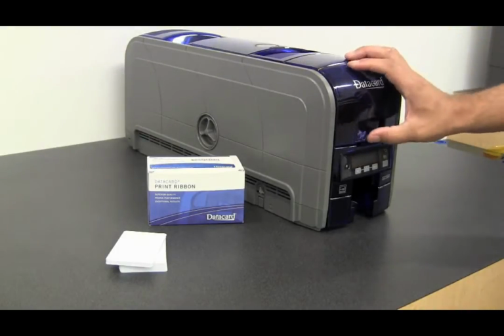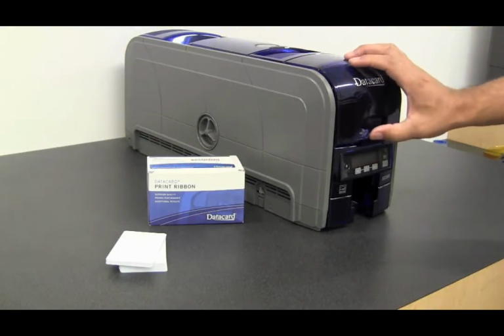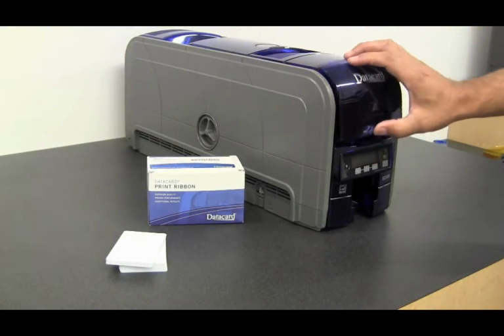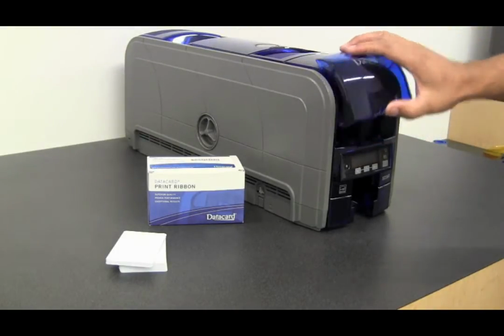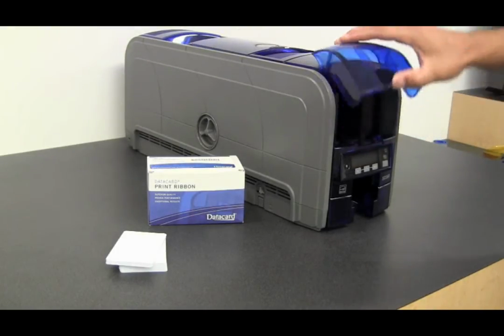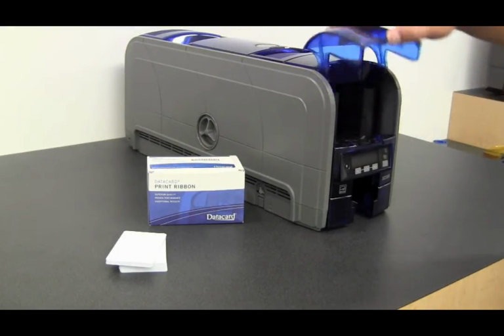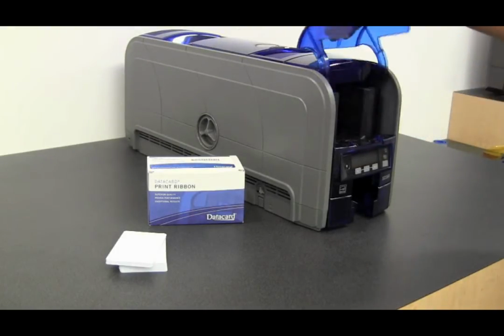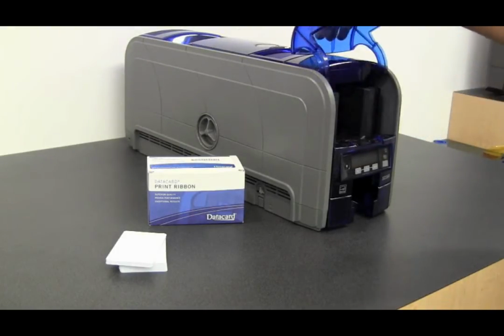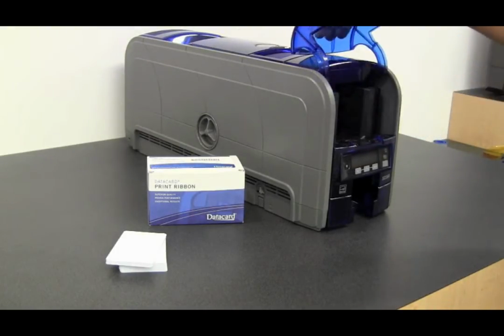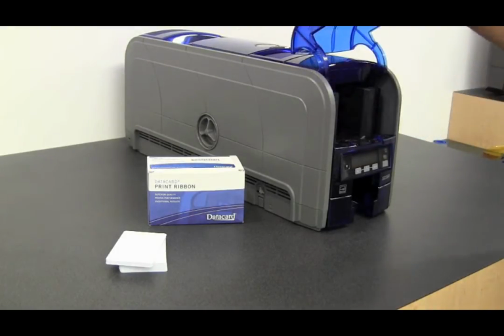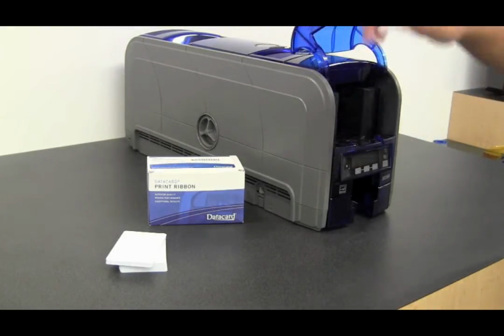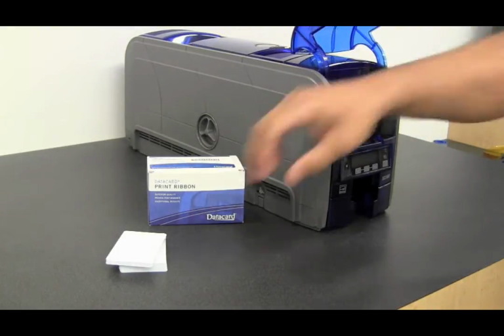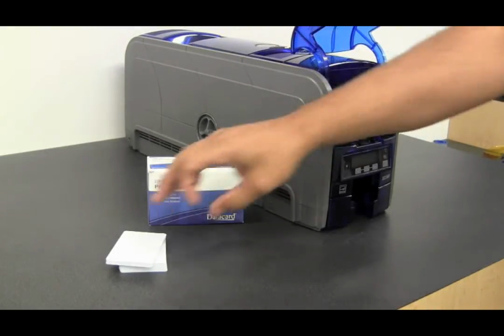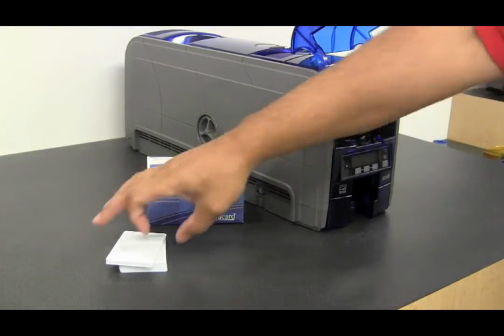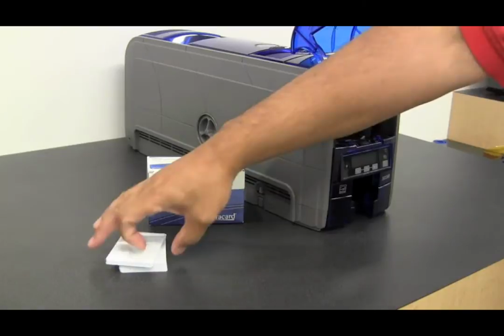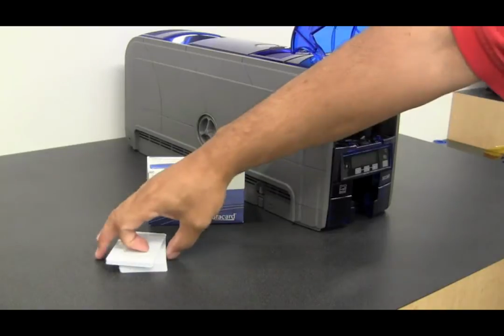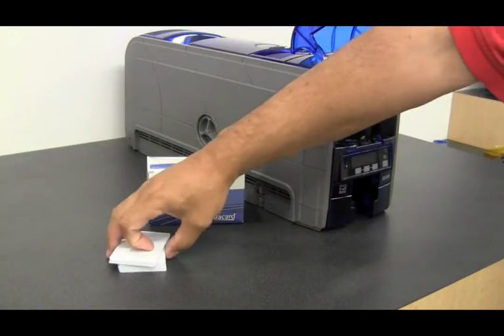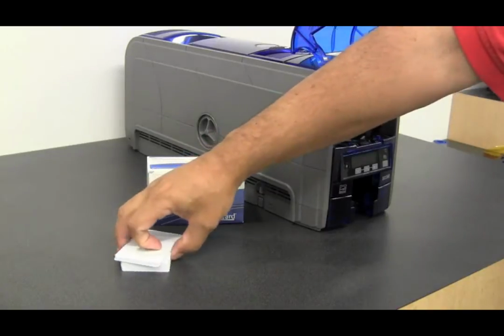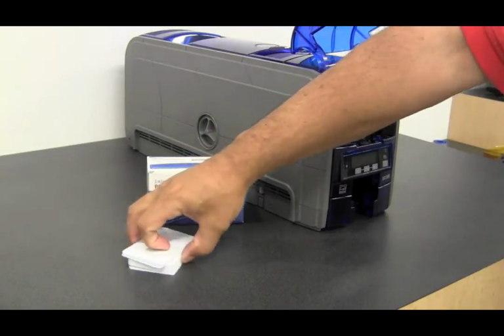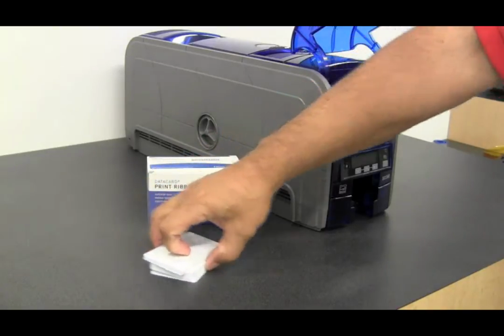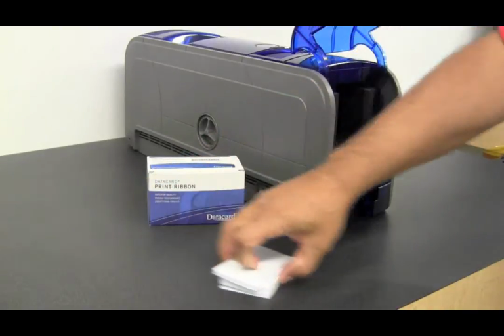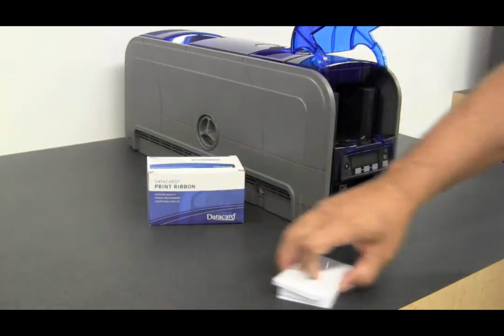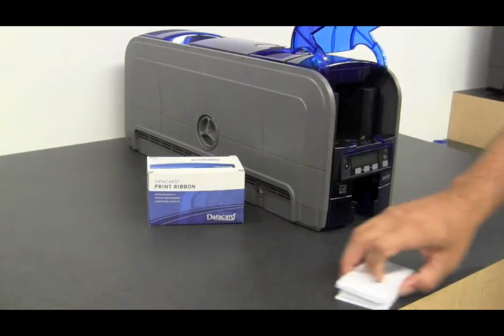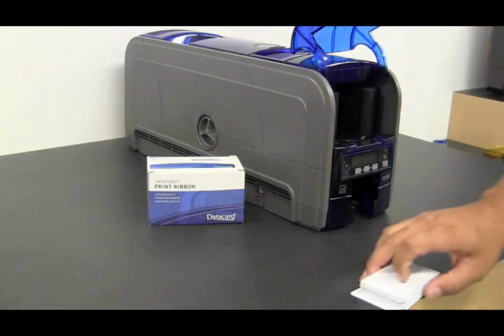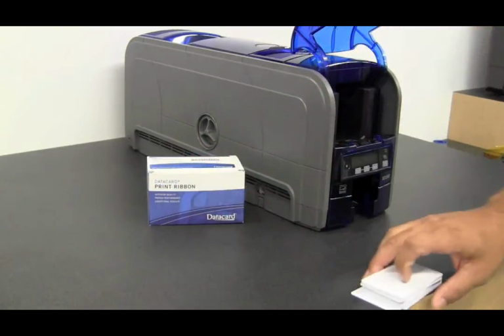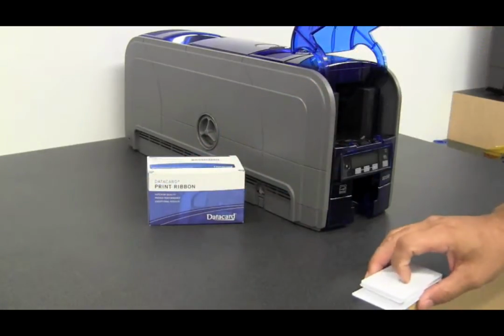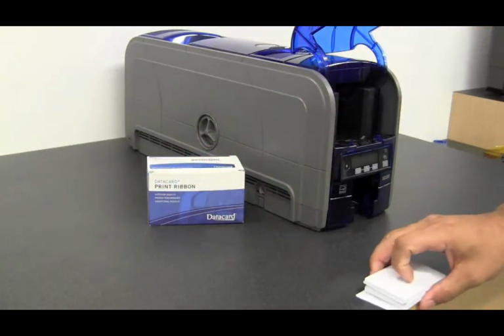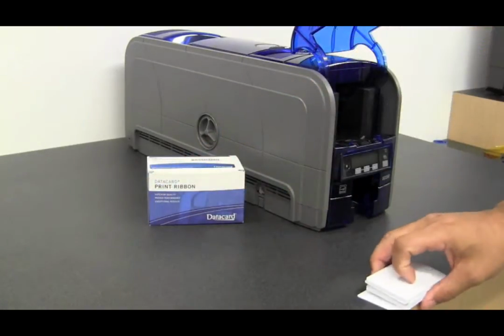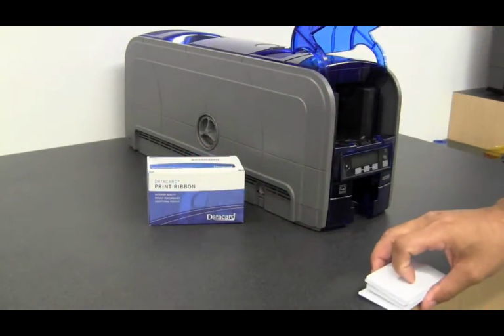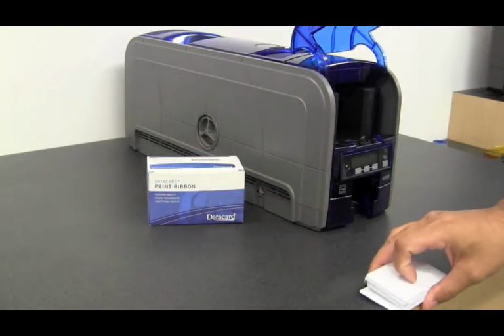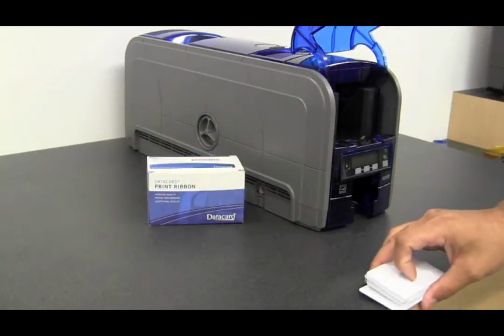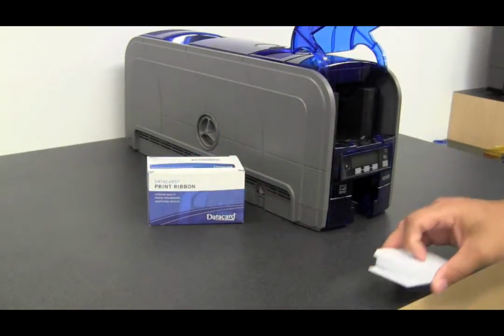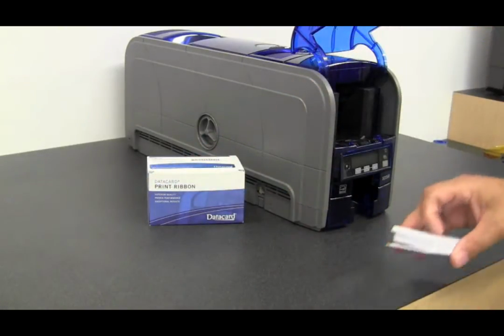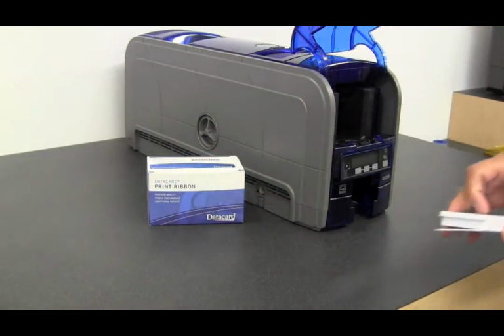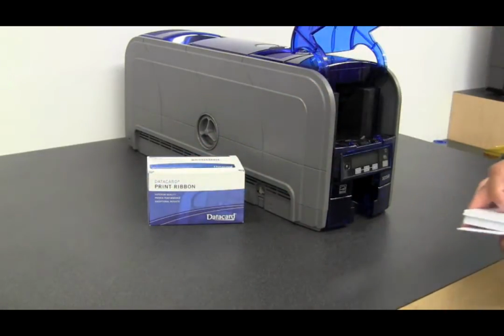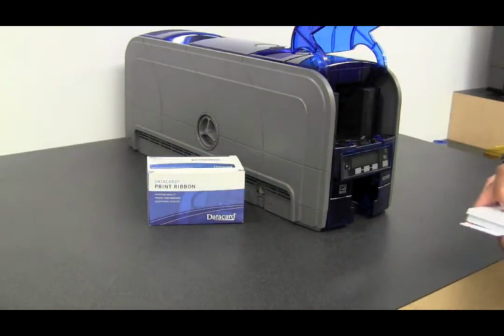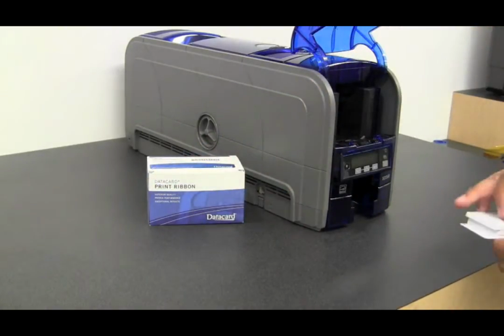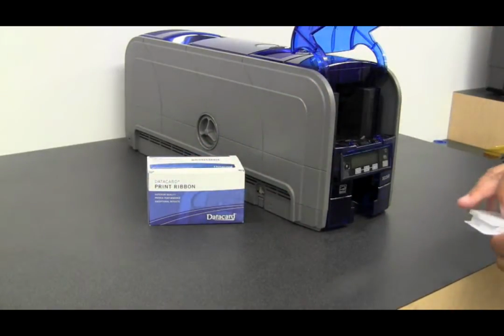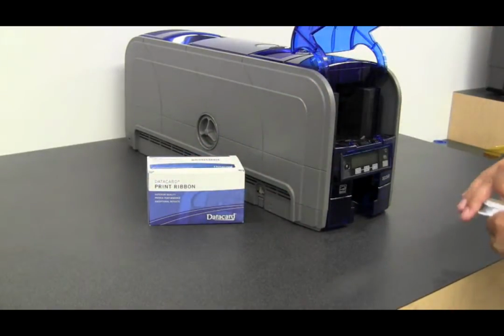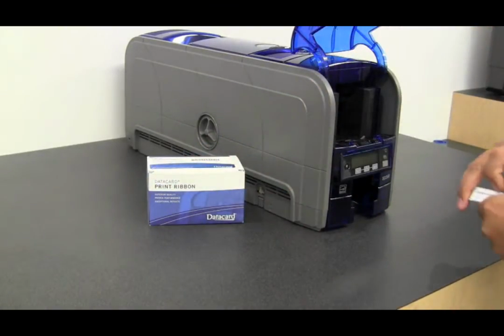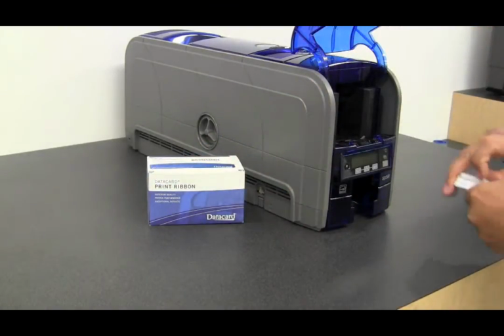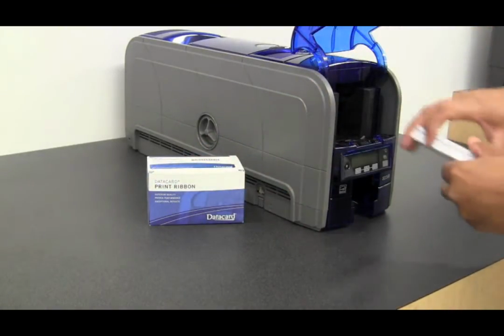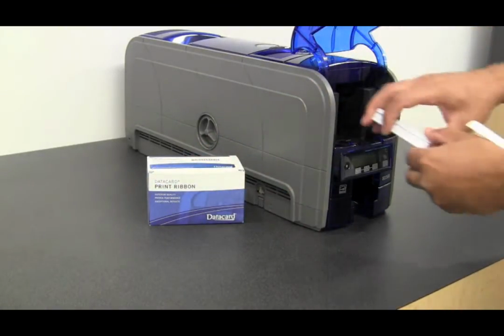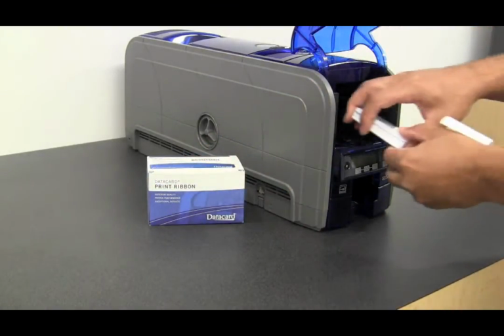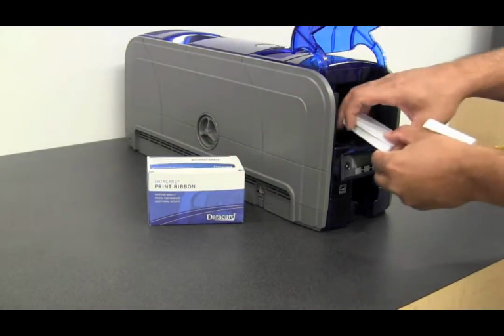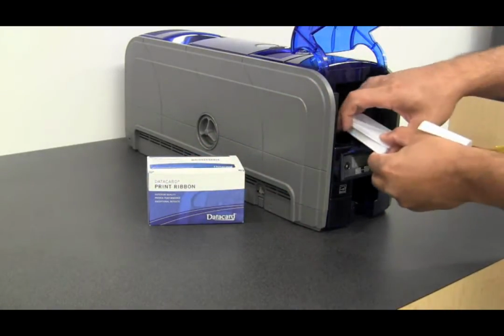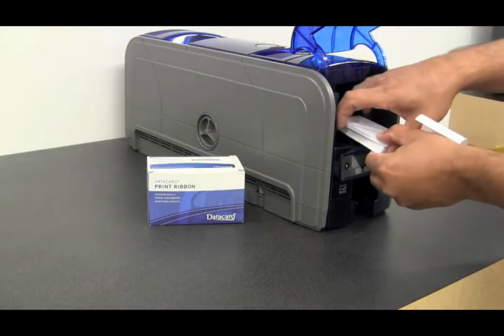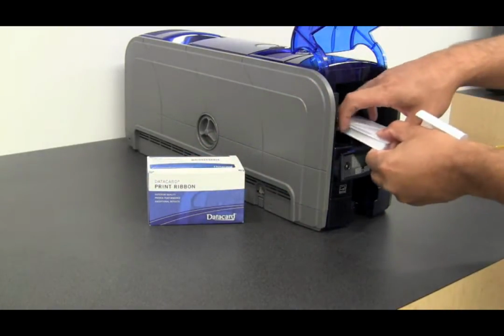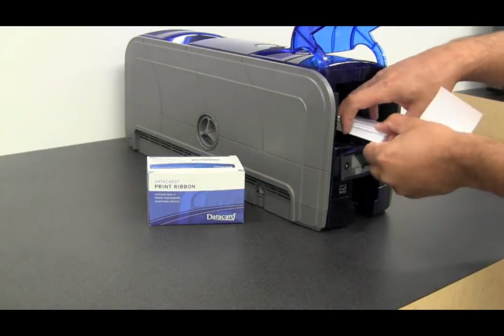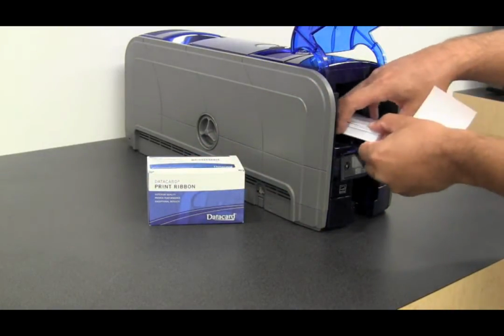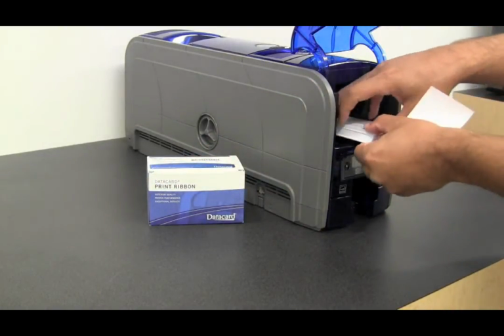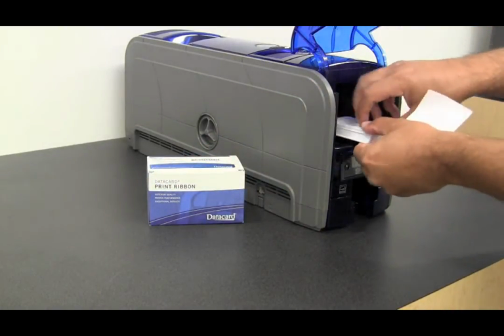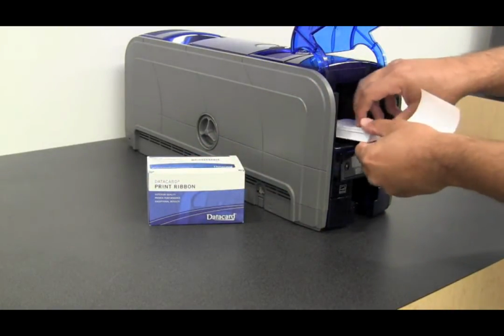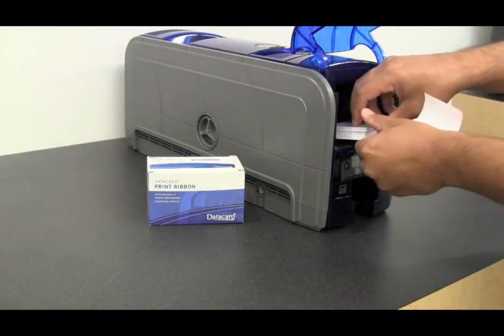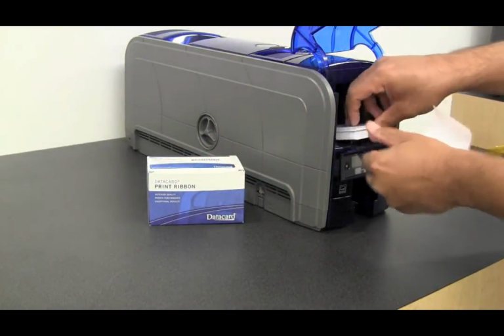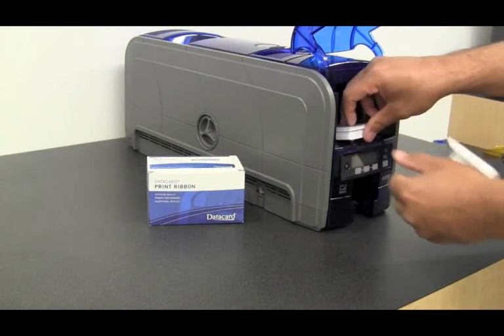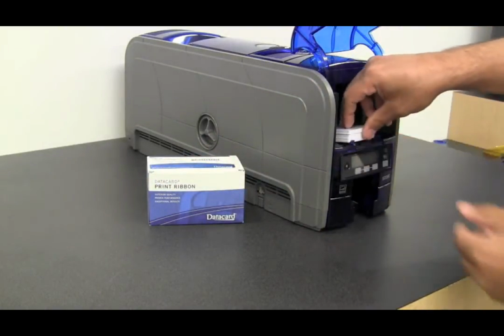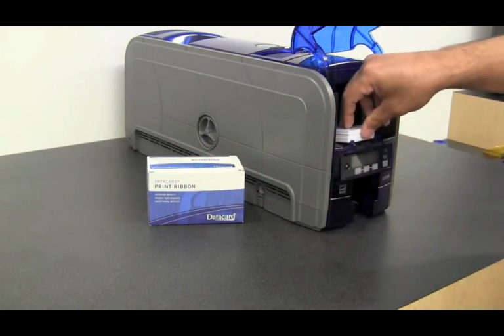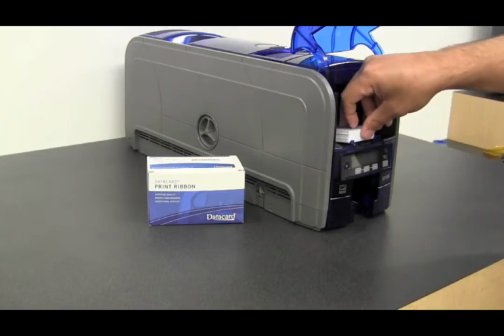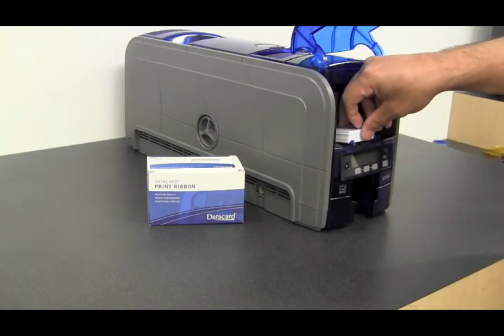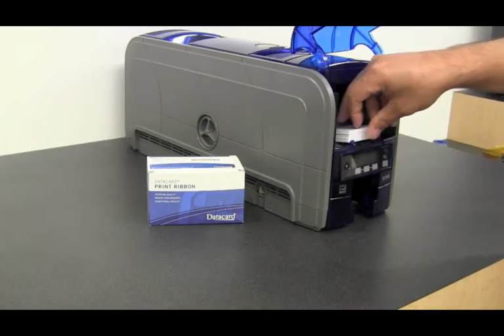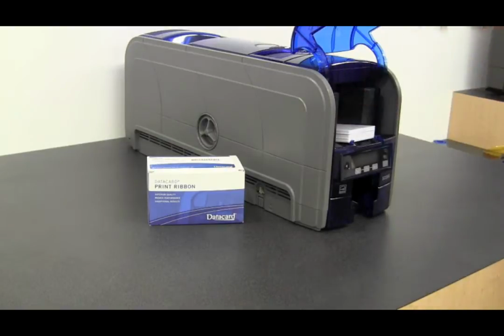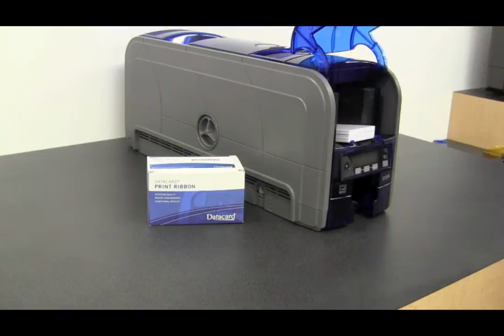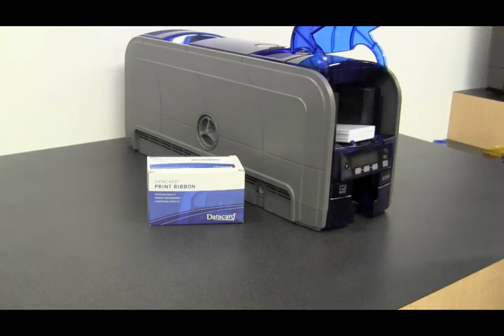Open the card door, place your cards in the input hopper.